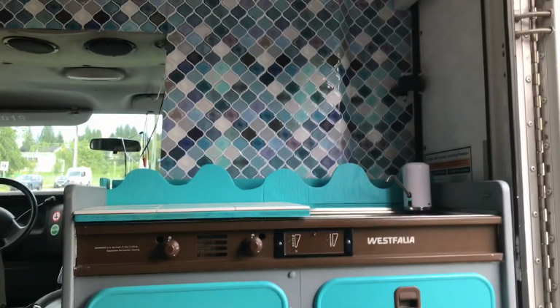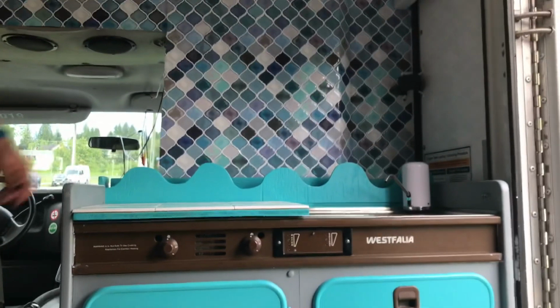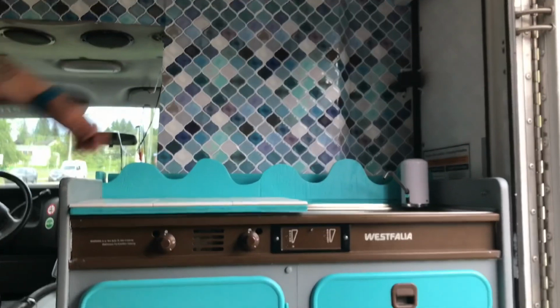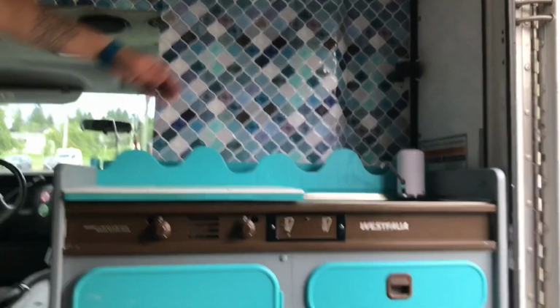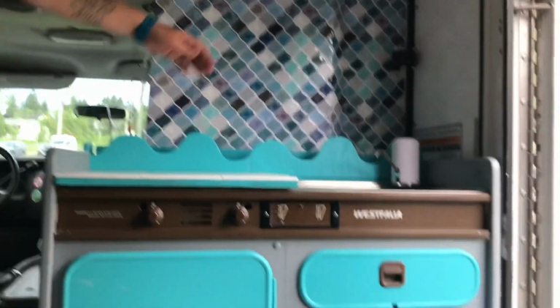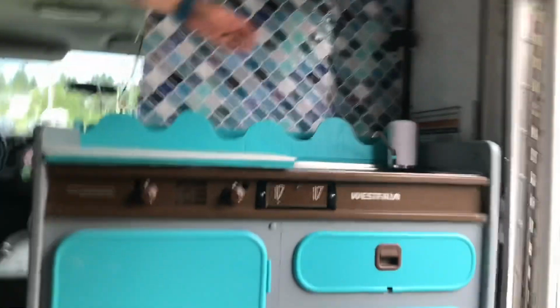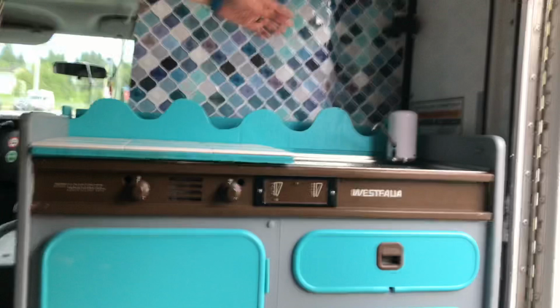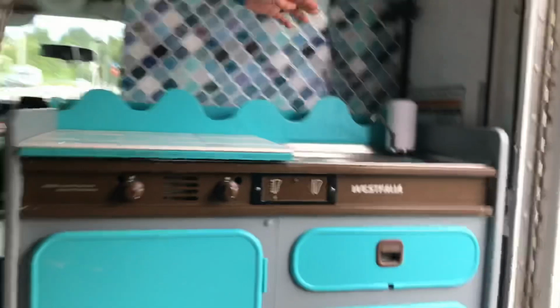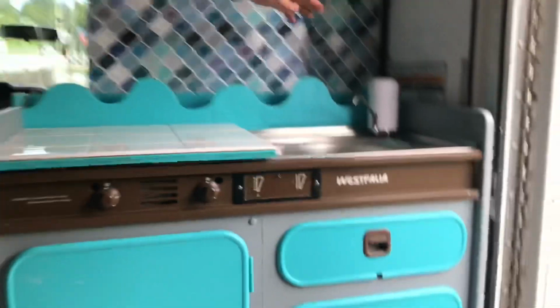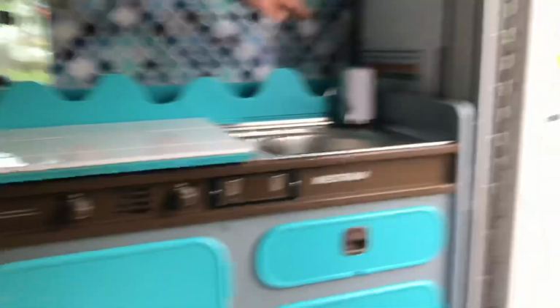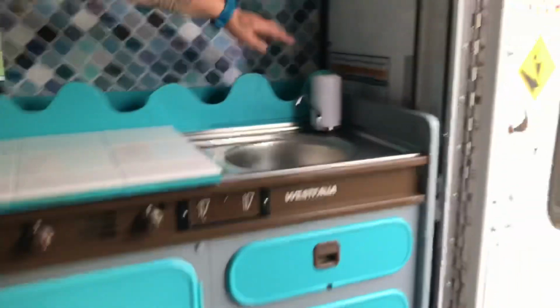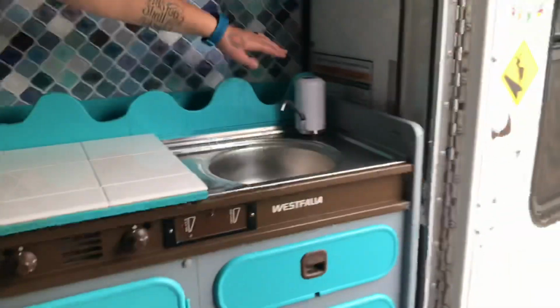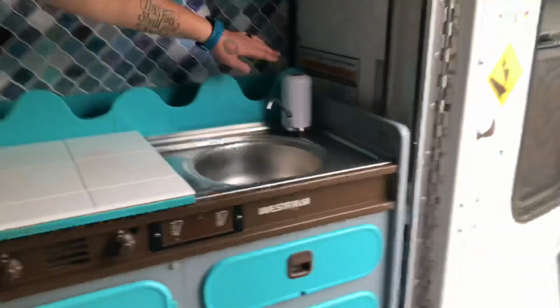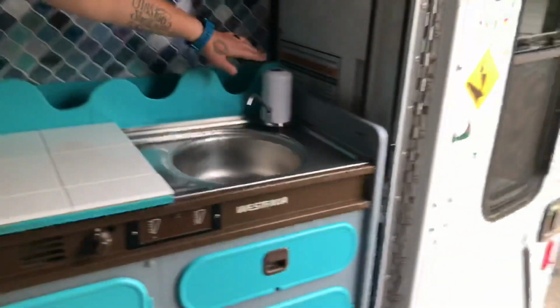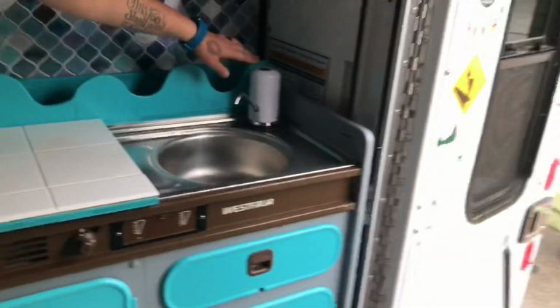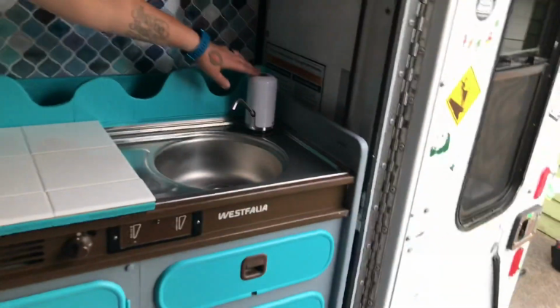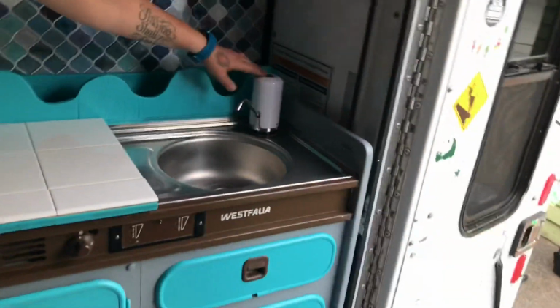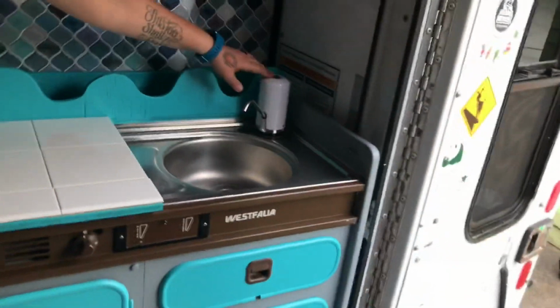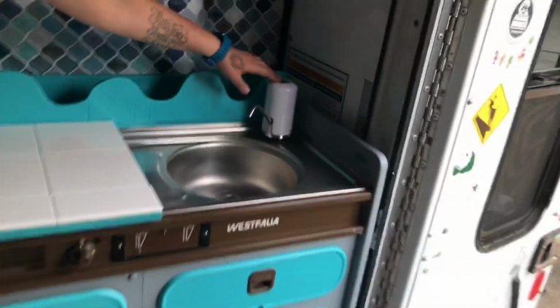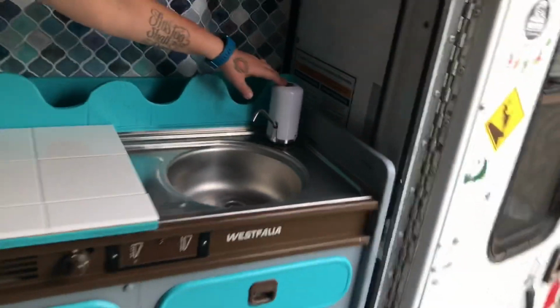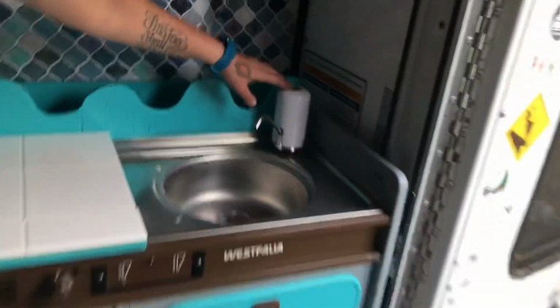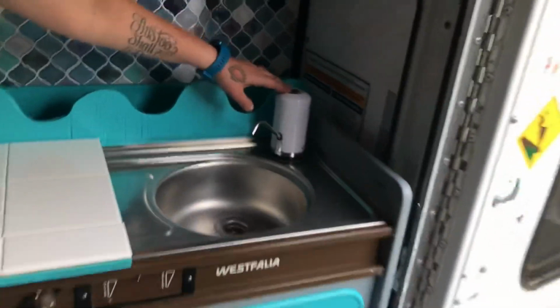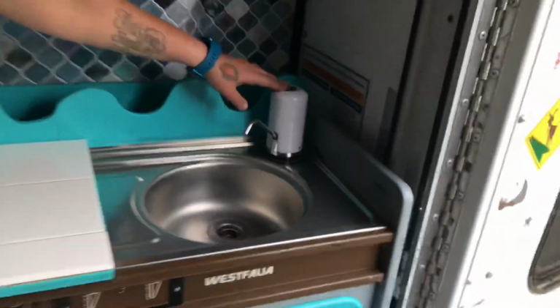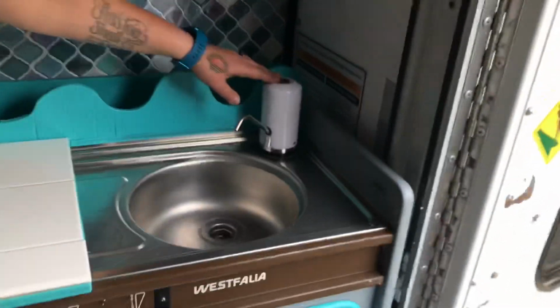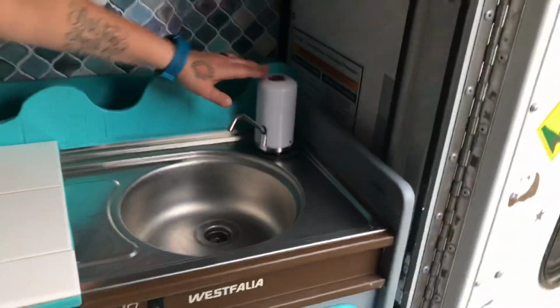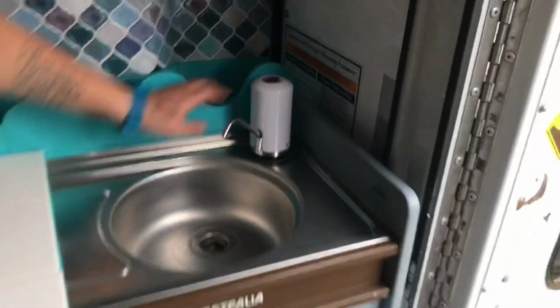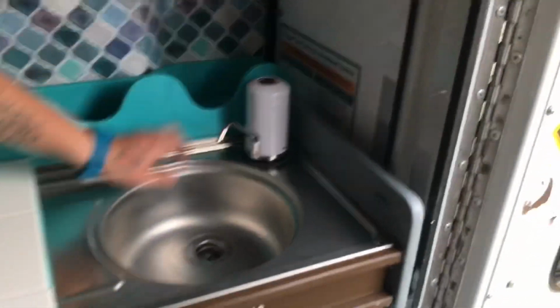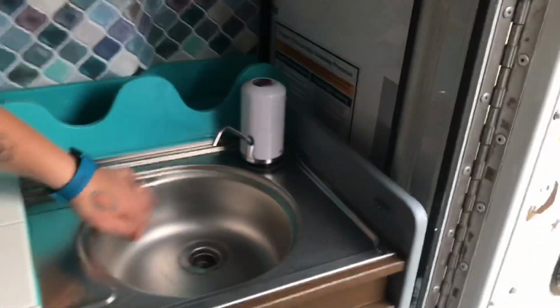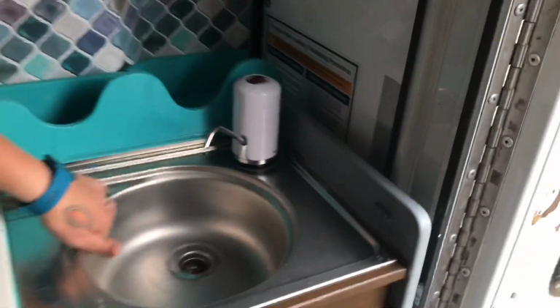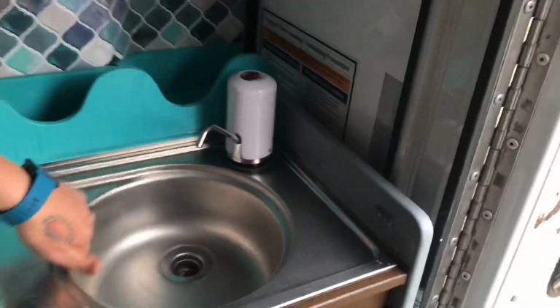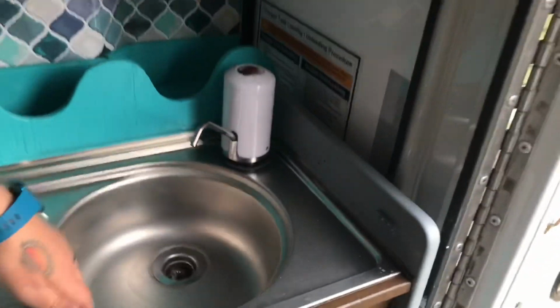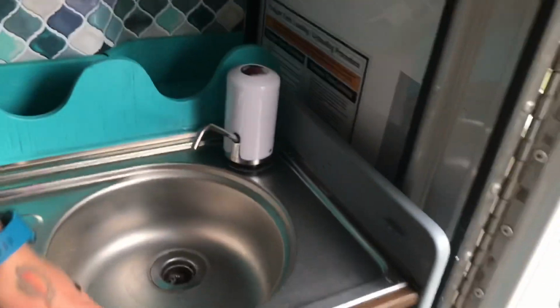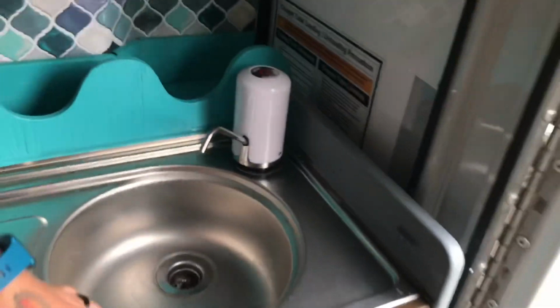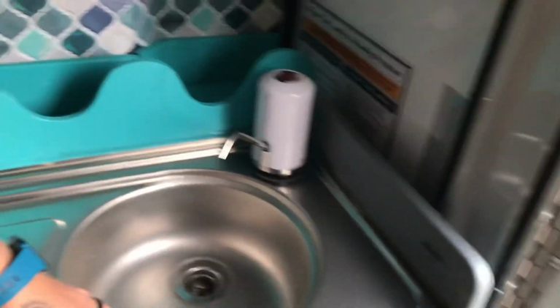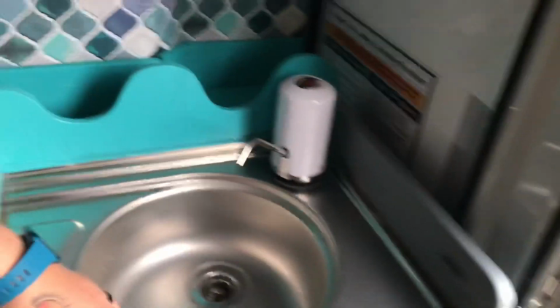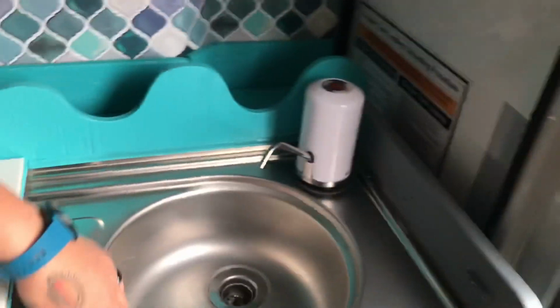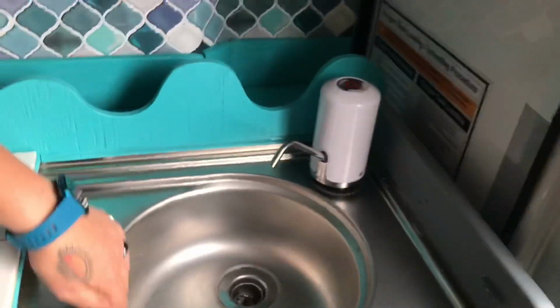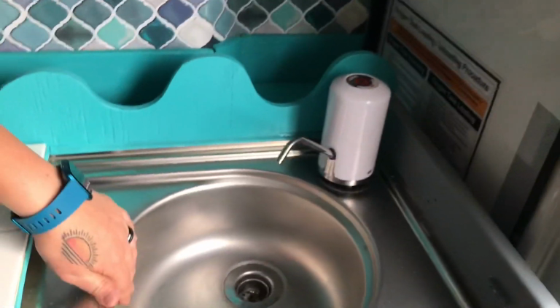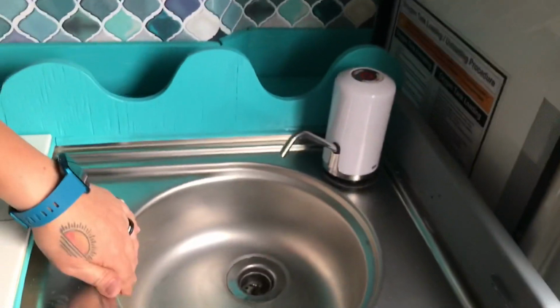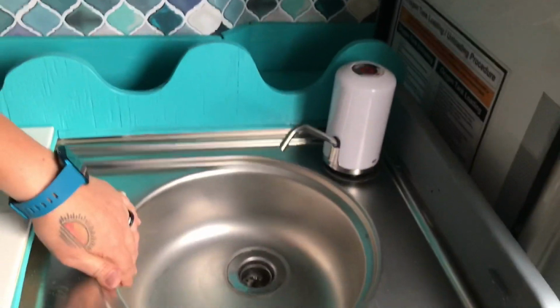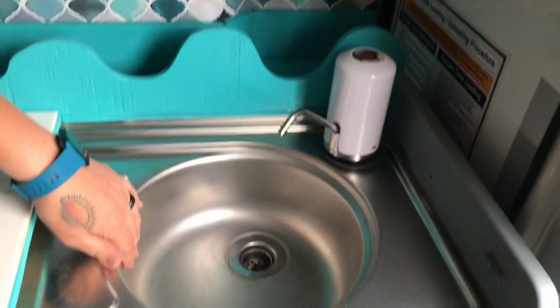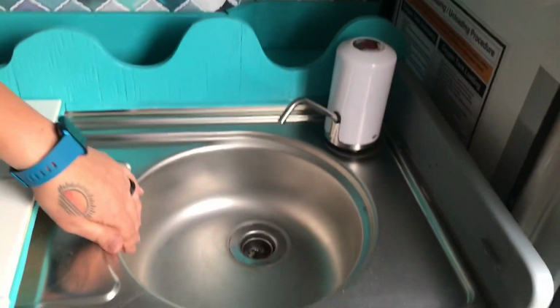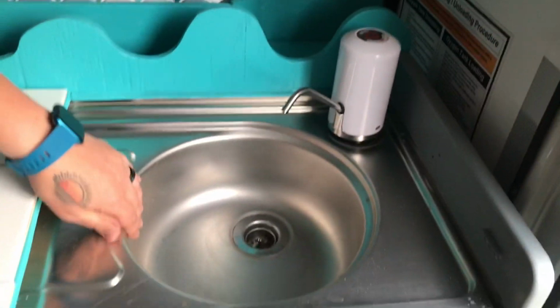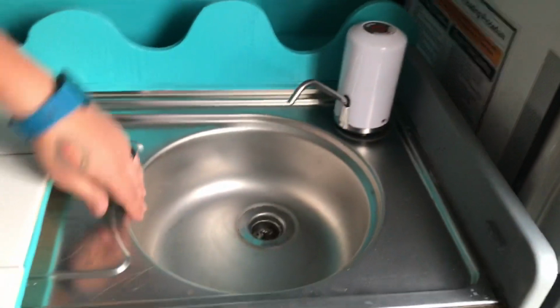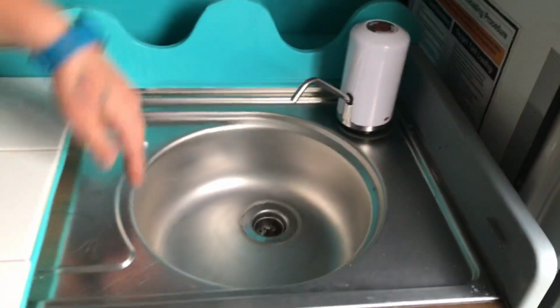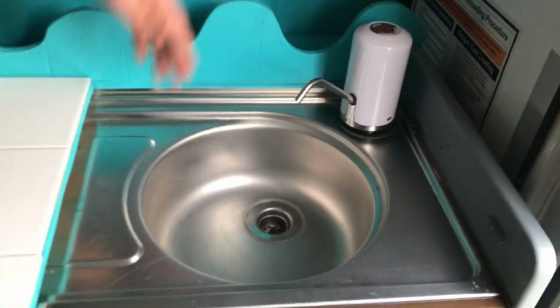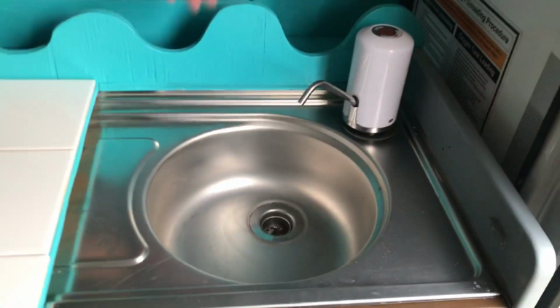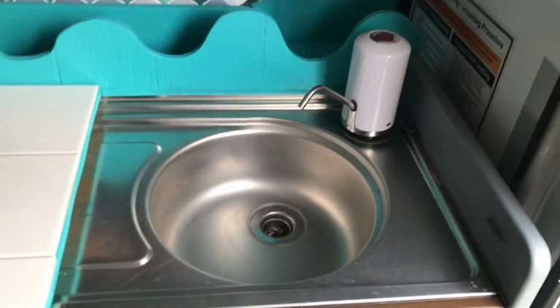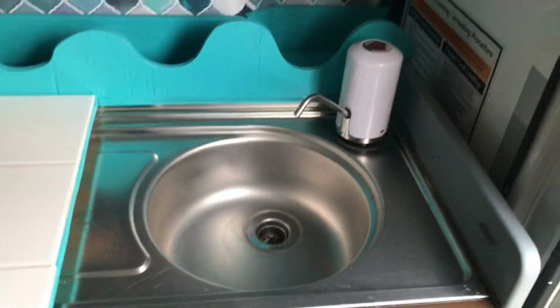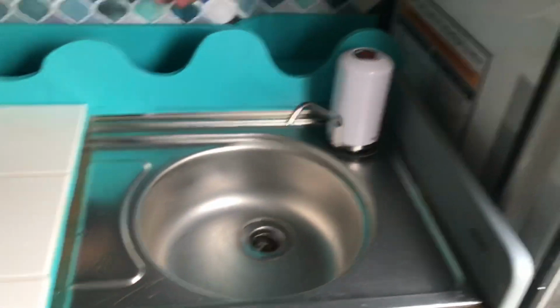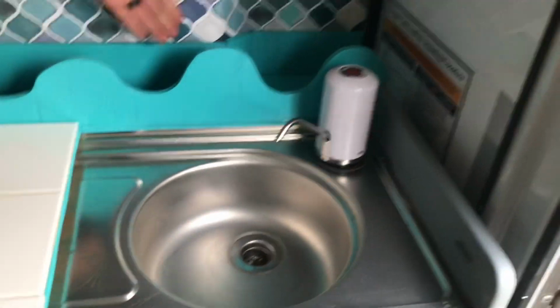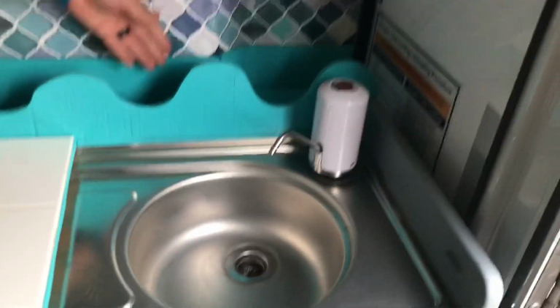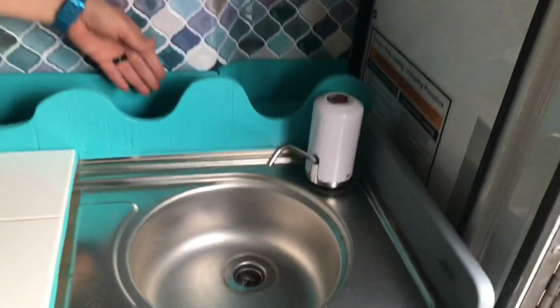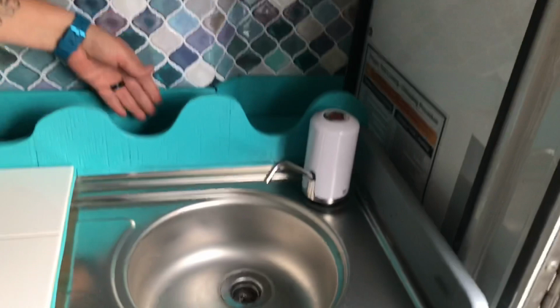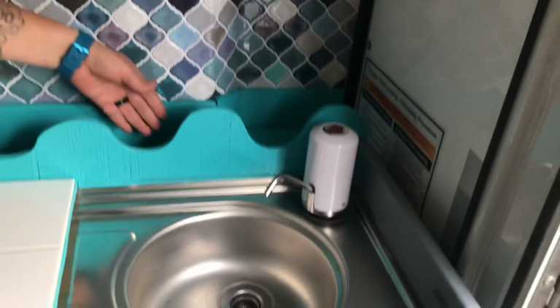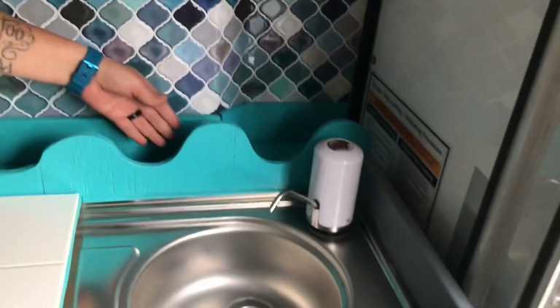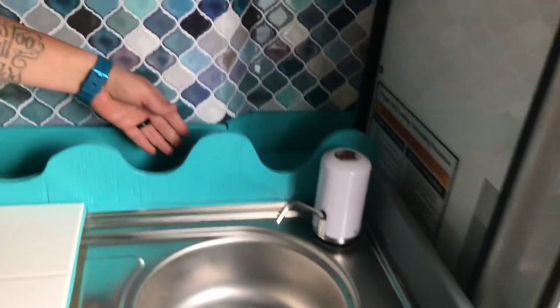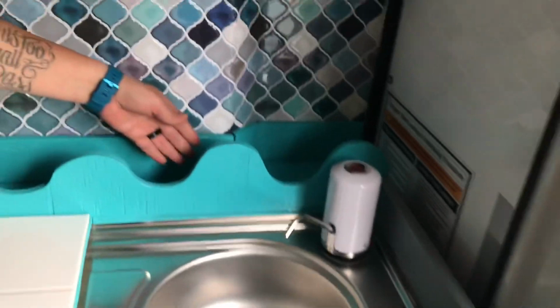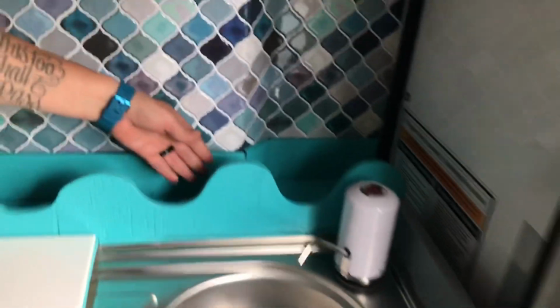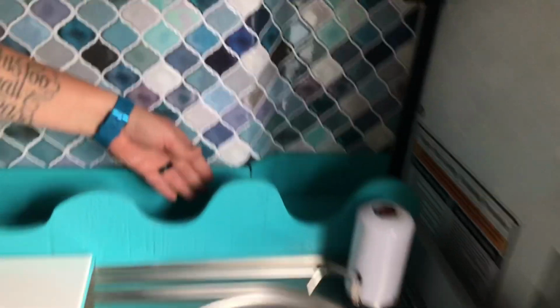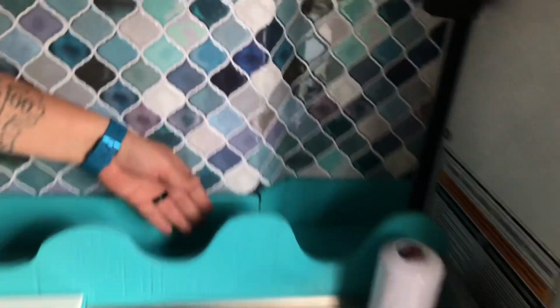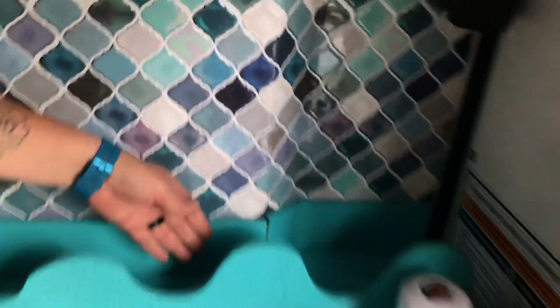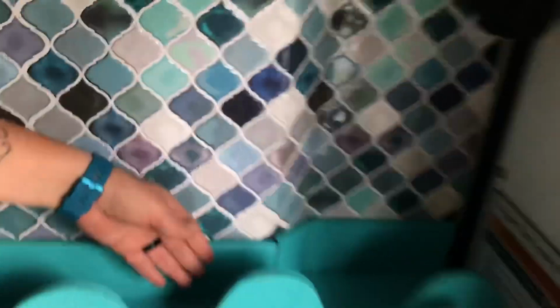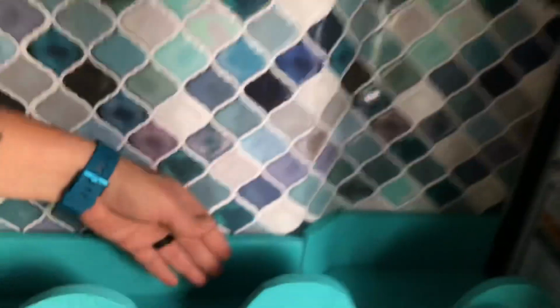We still have the same water pump as we did before, but a new little sink that came with it. And a little hidden USB.